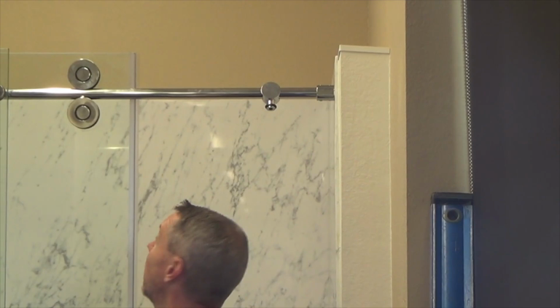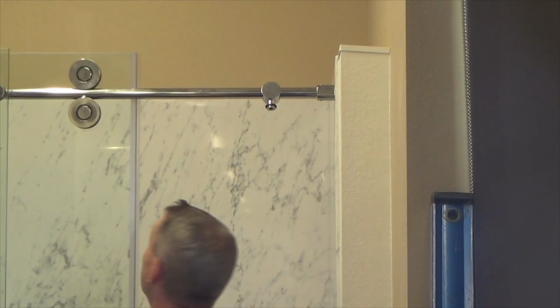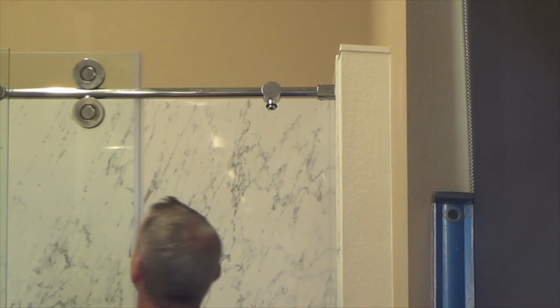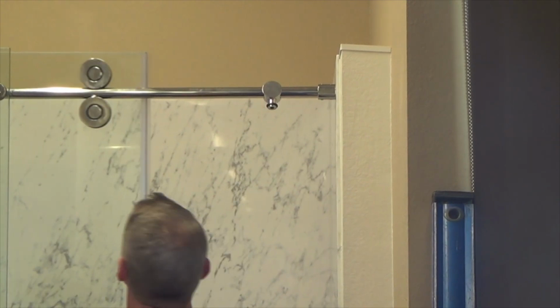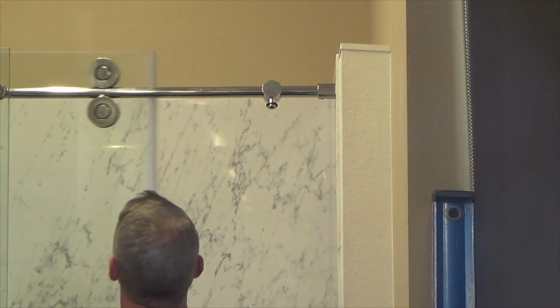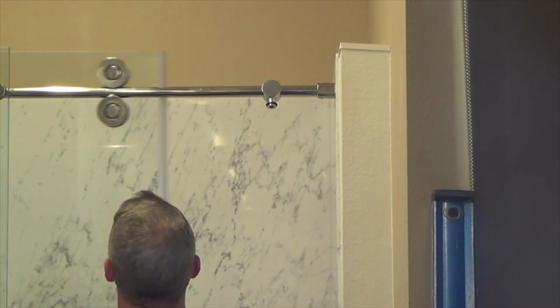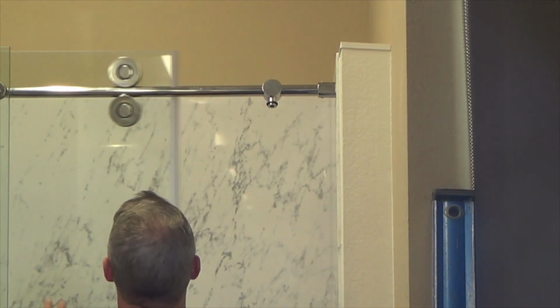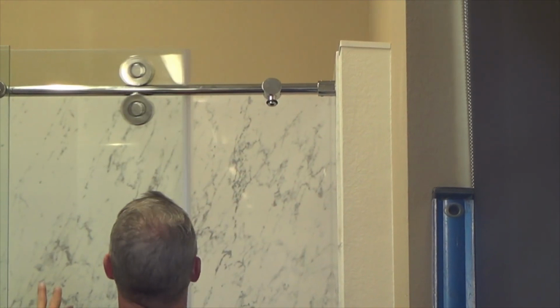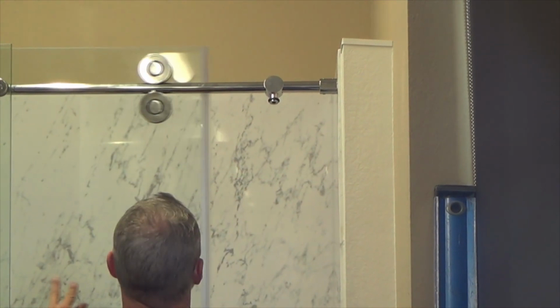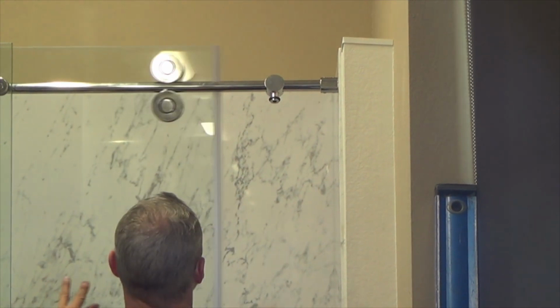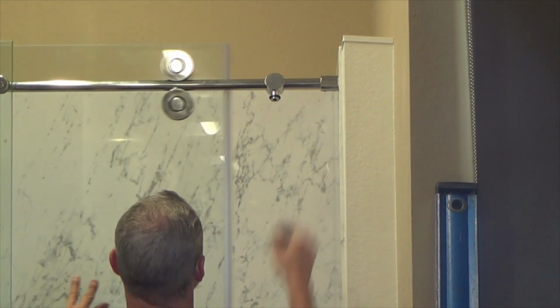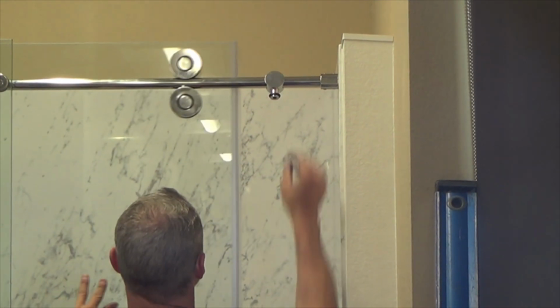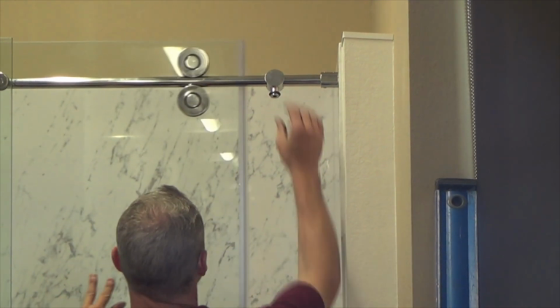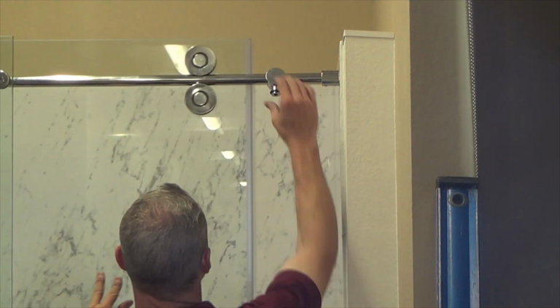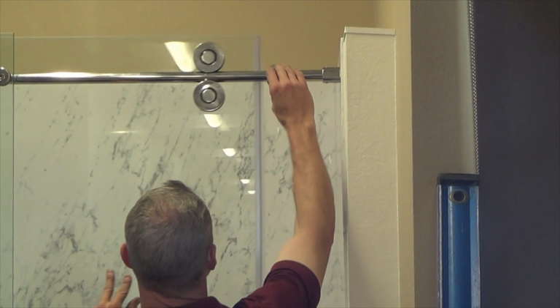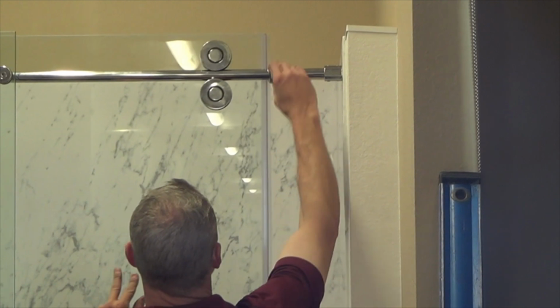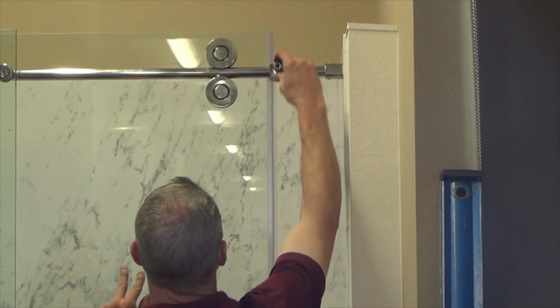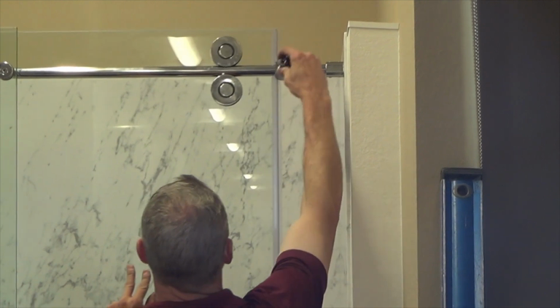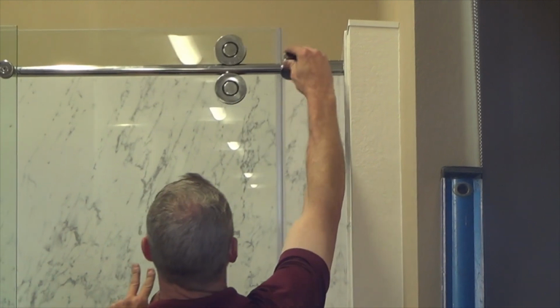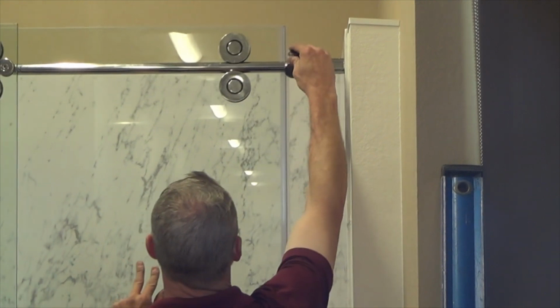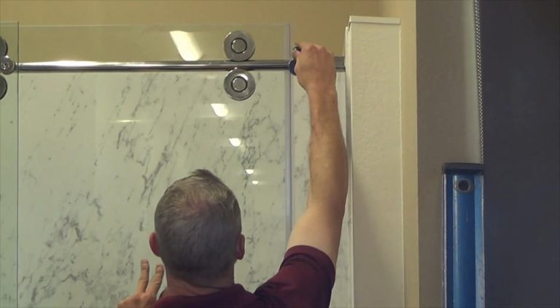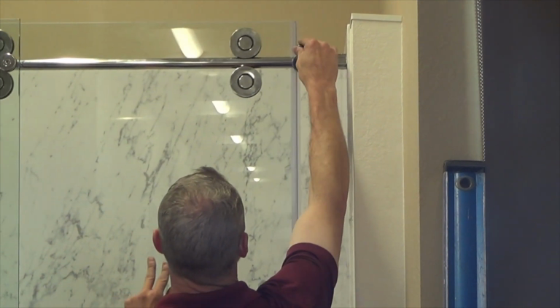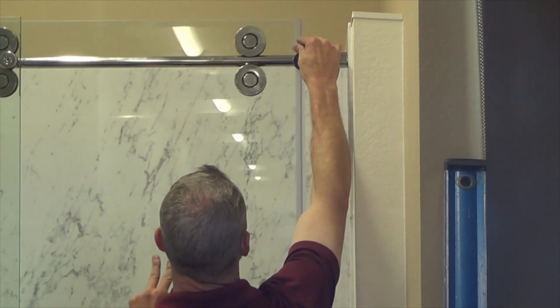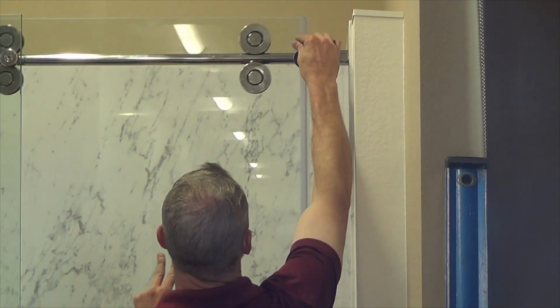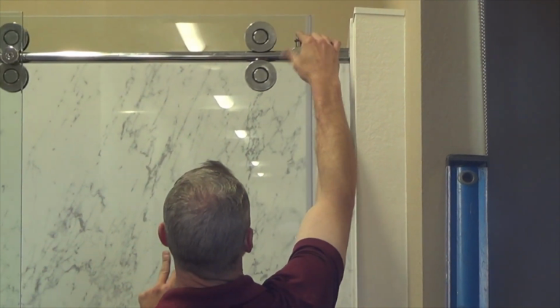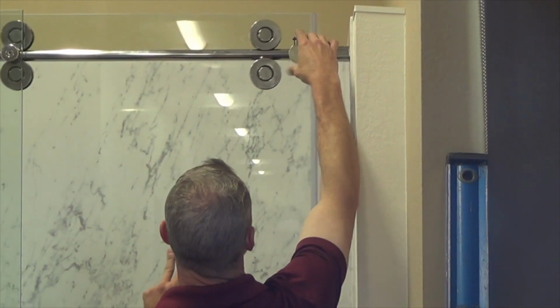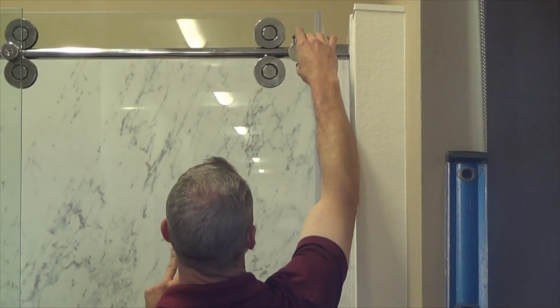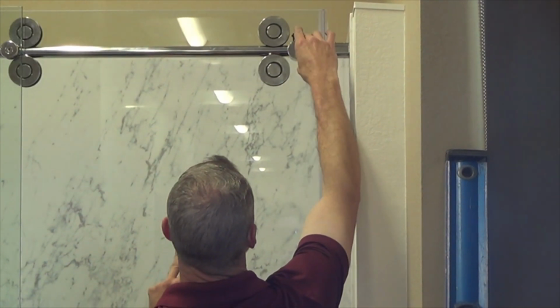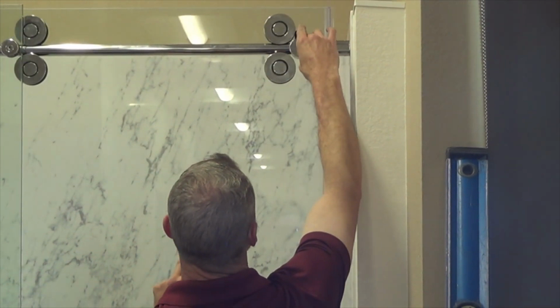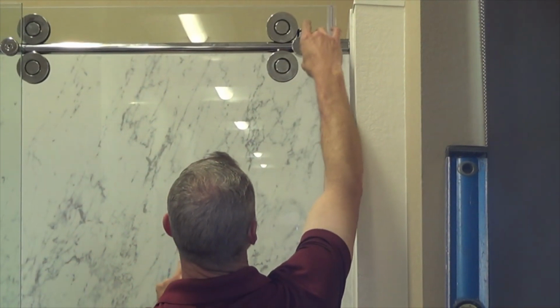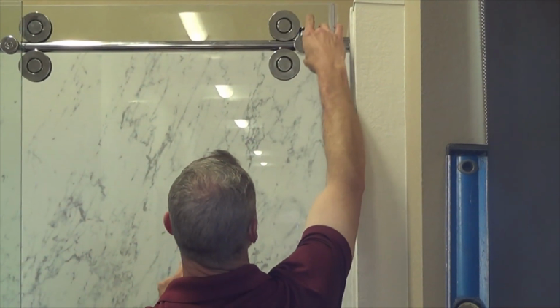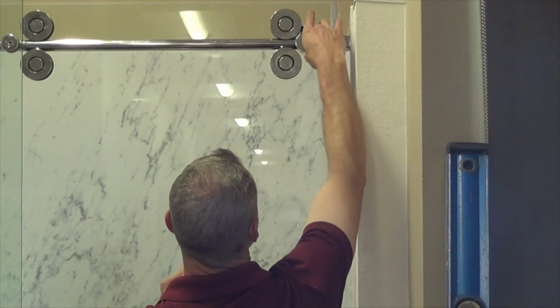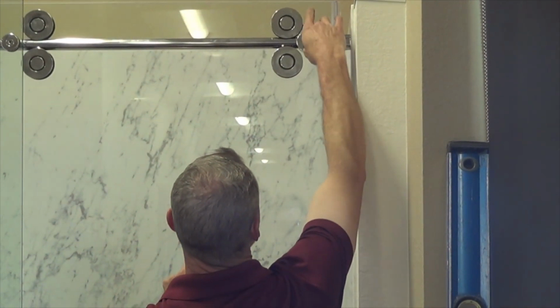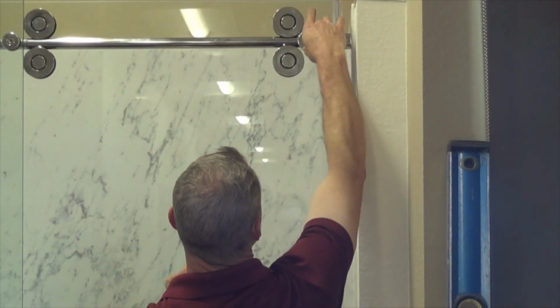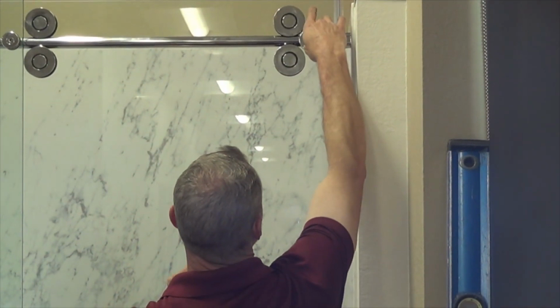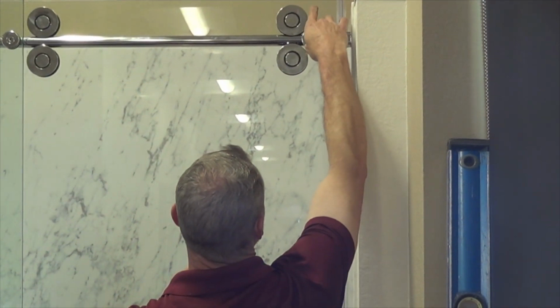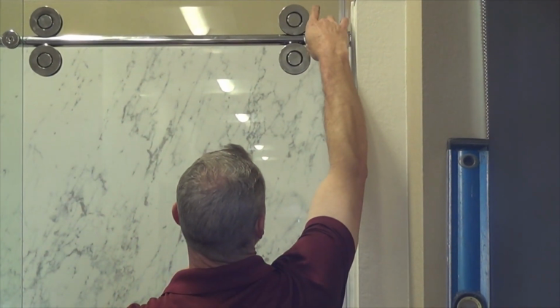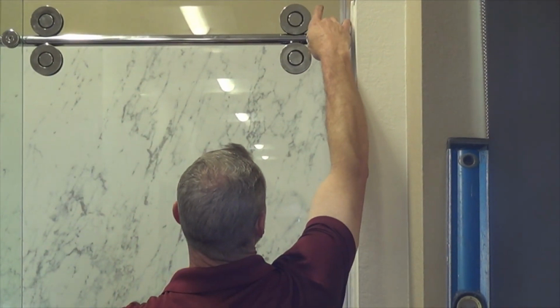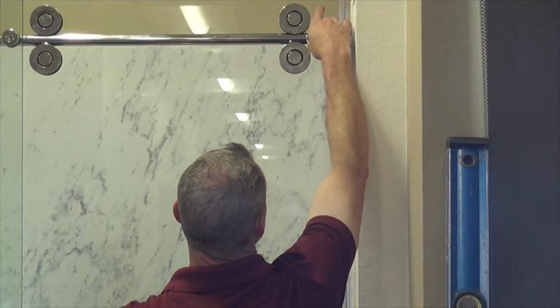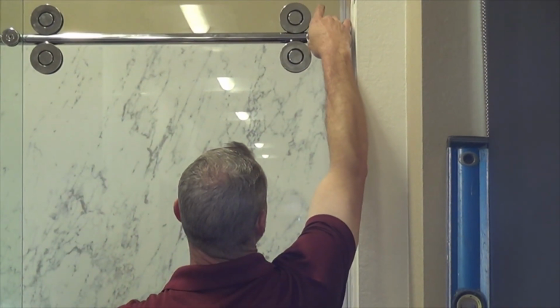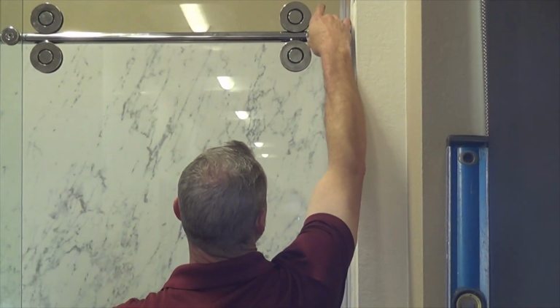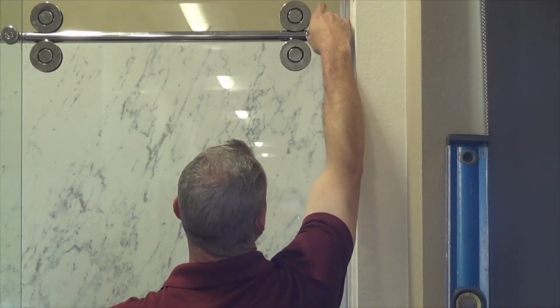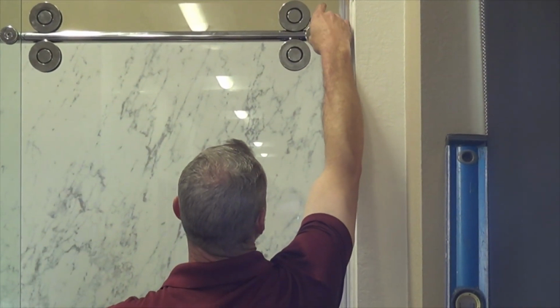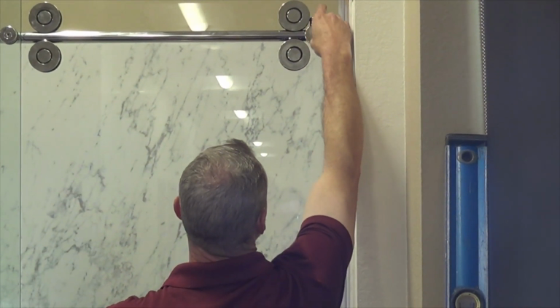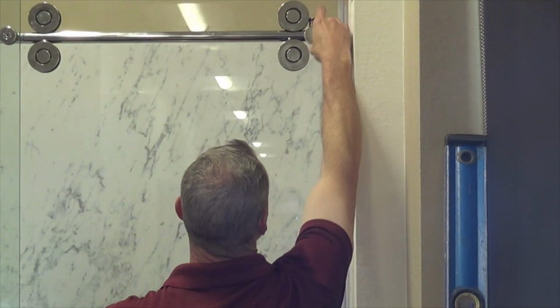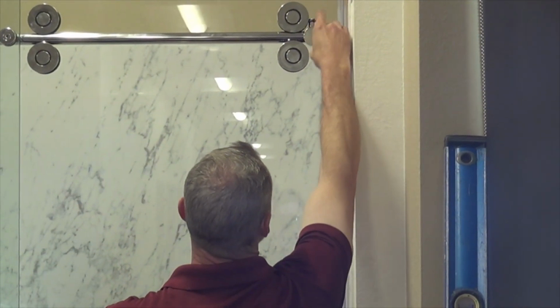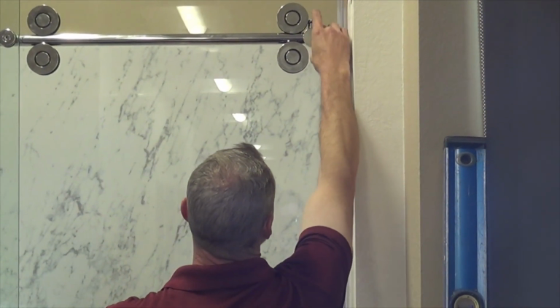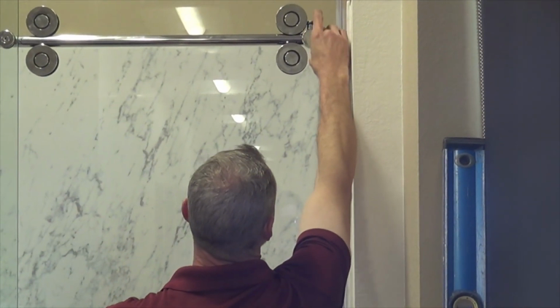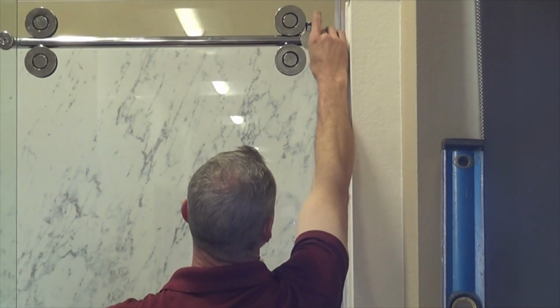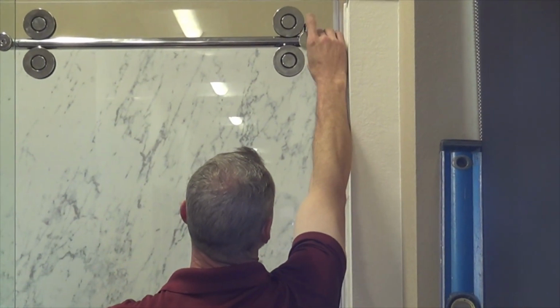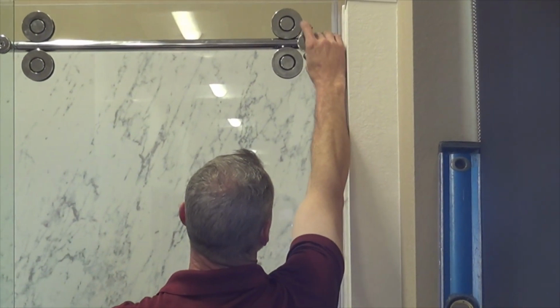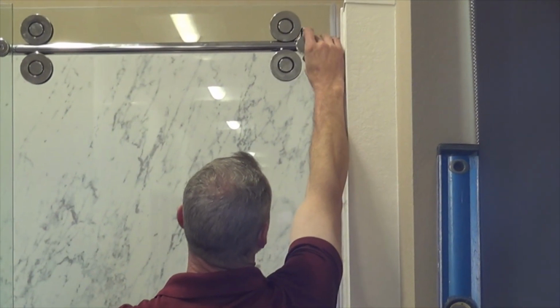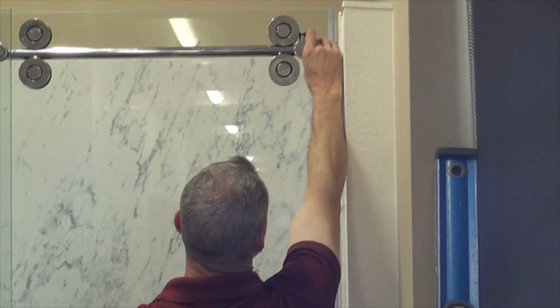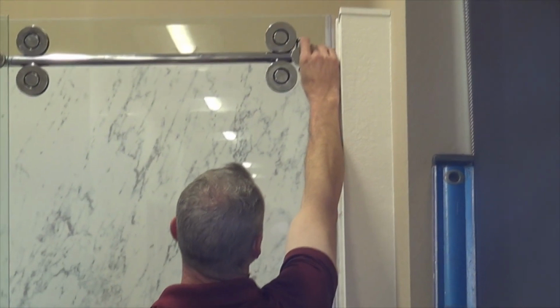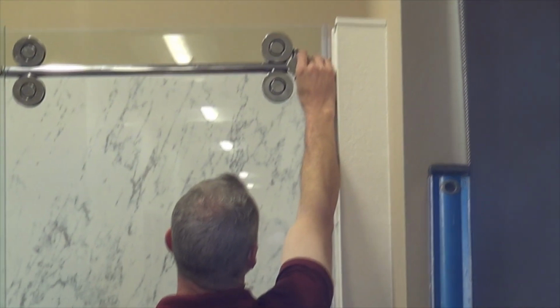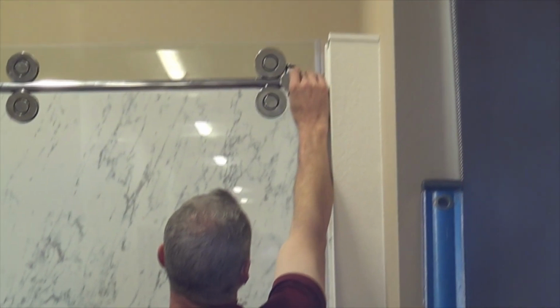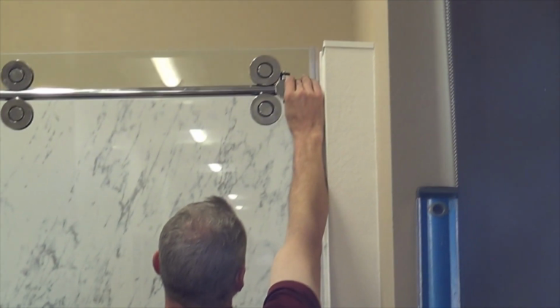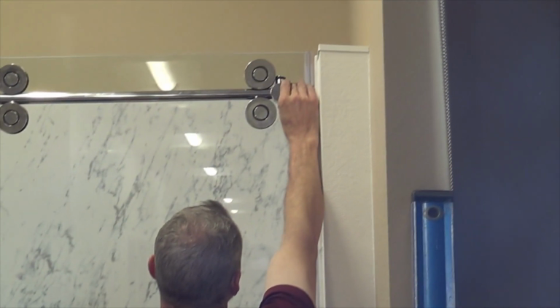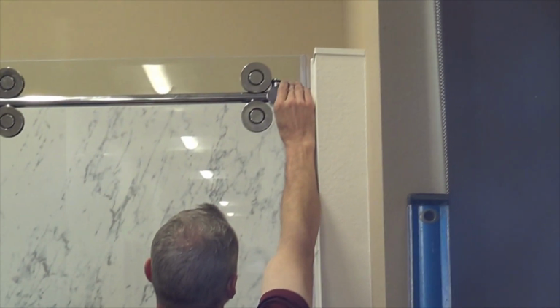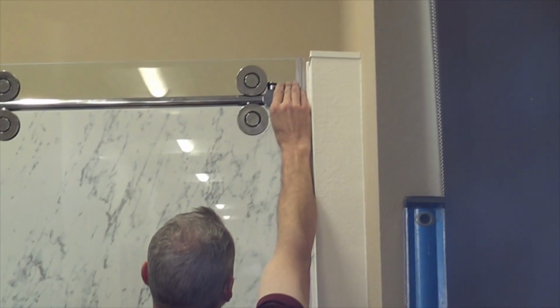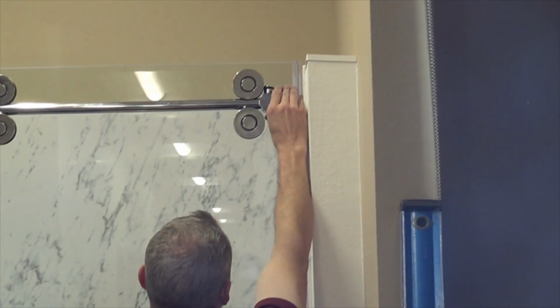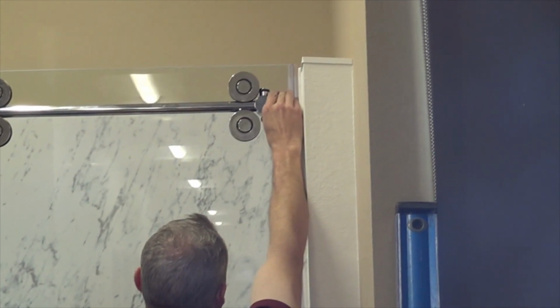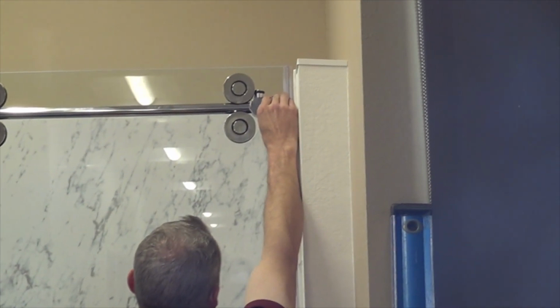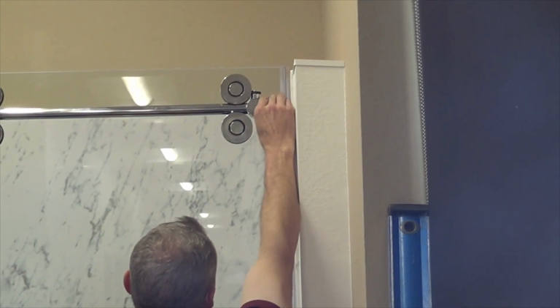With the sliding glass door in the closed position, adjust the stopper to the other side of the top roller and tighten the set screws.